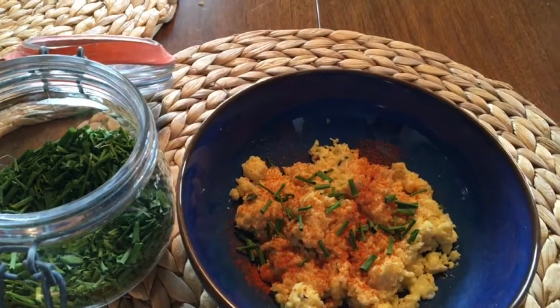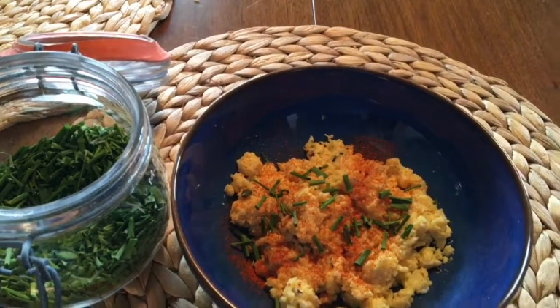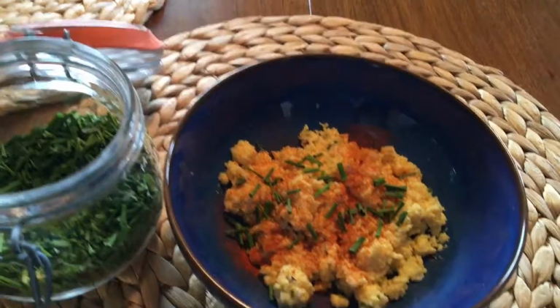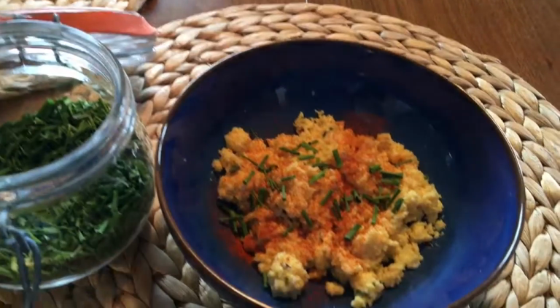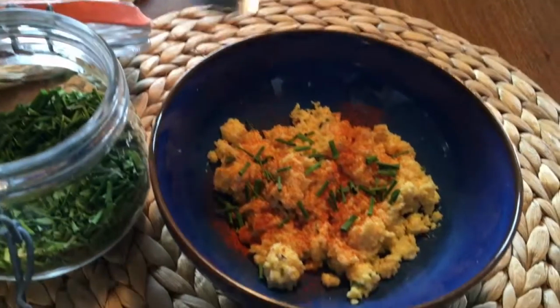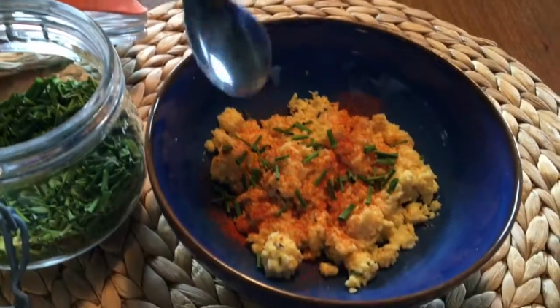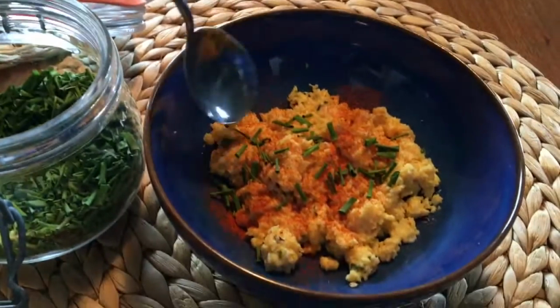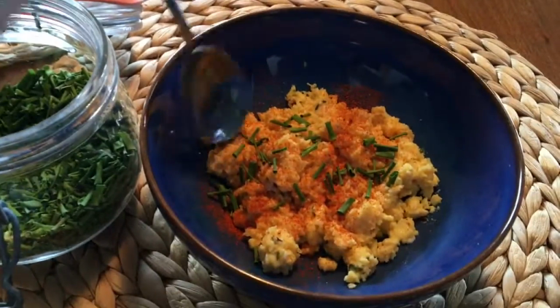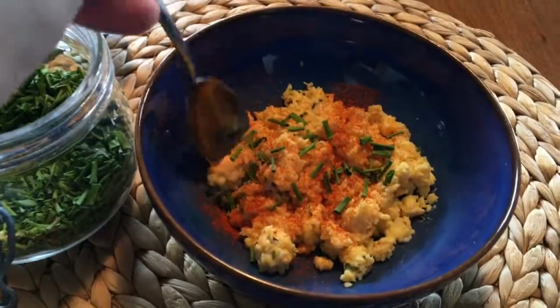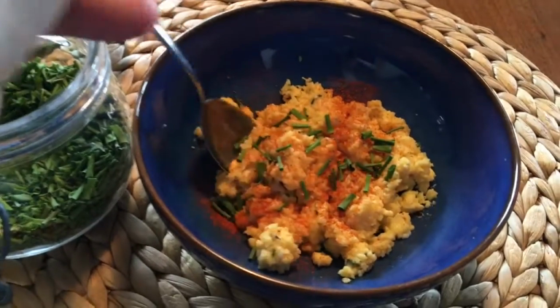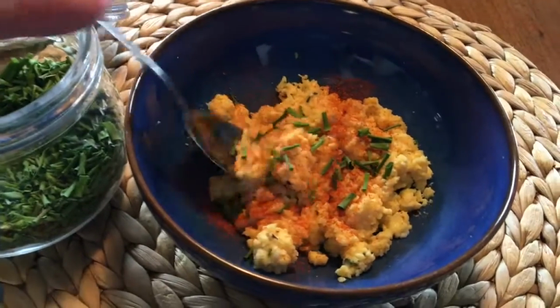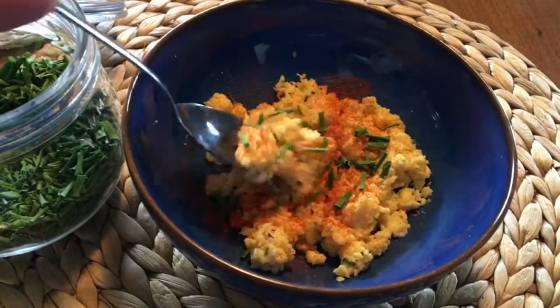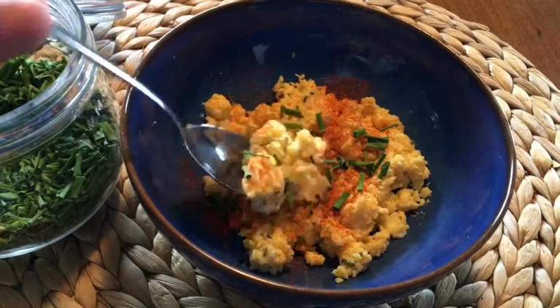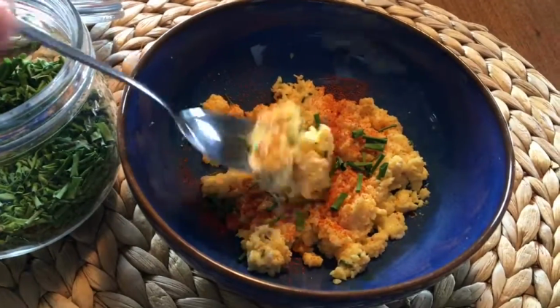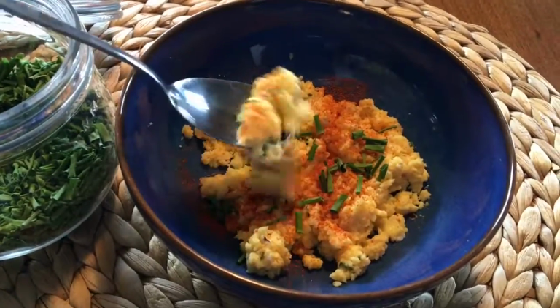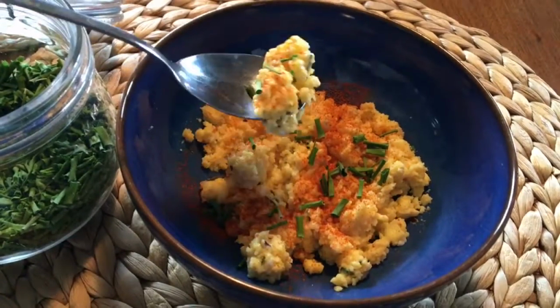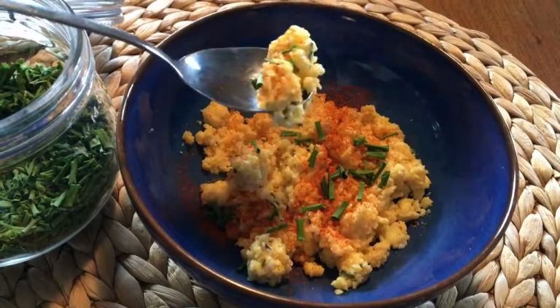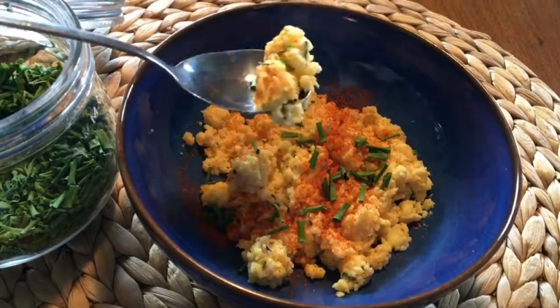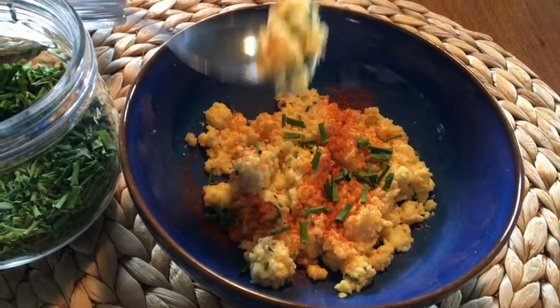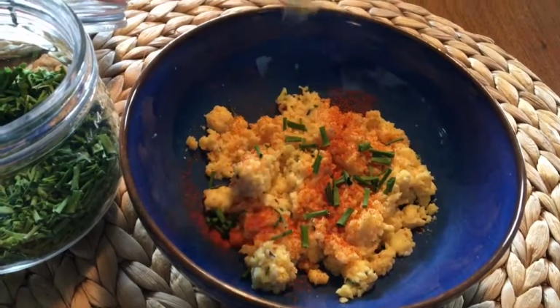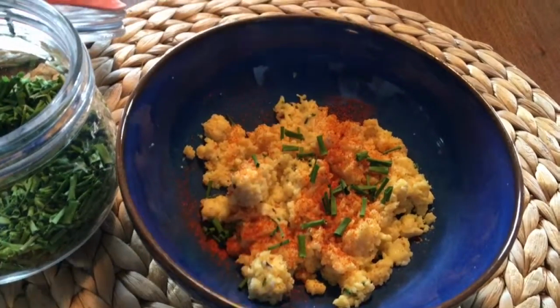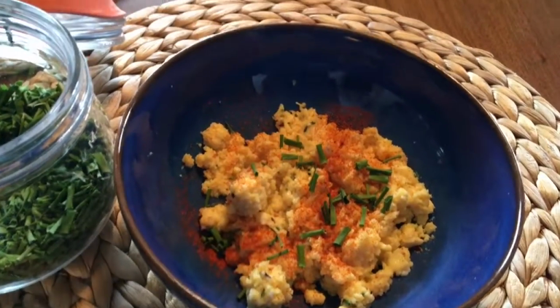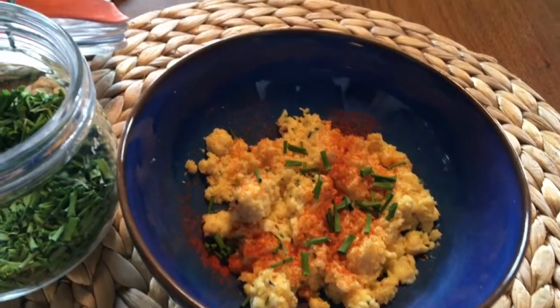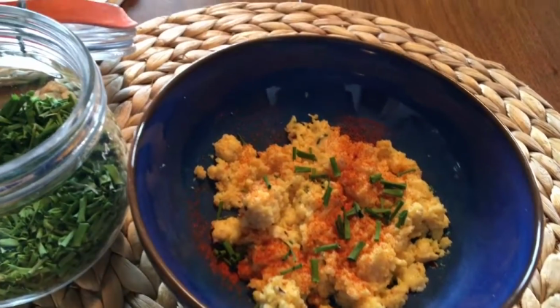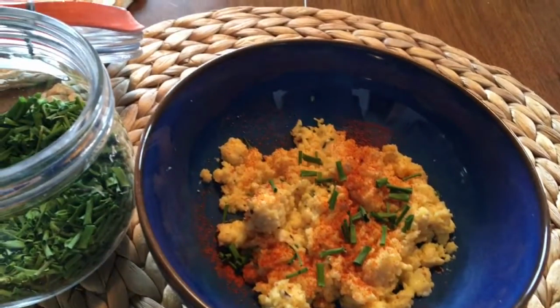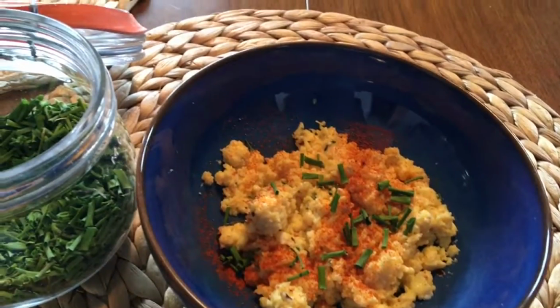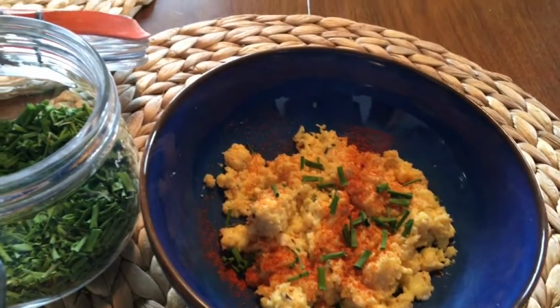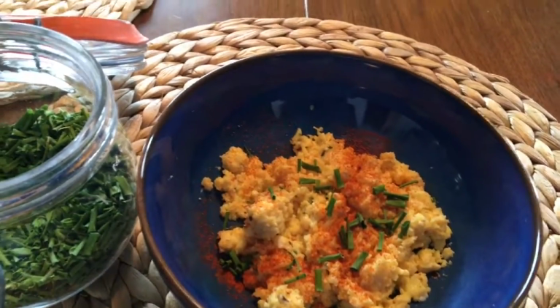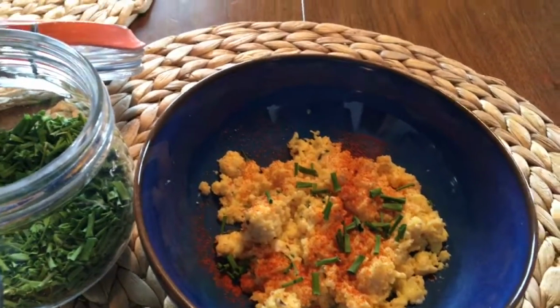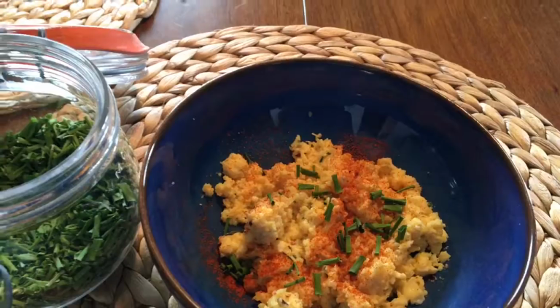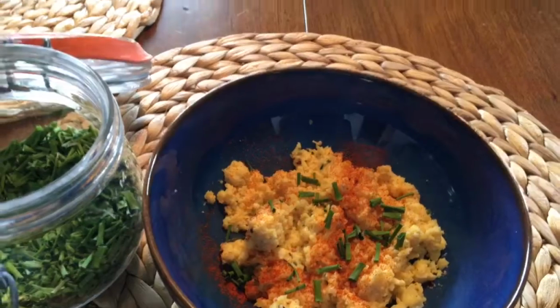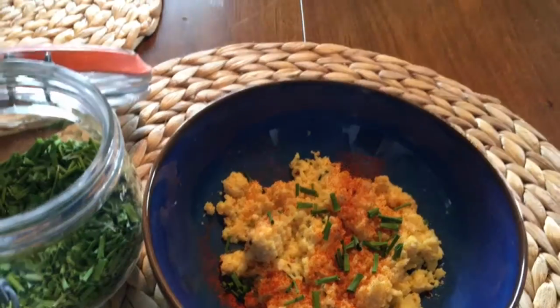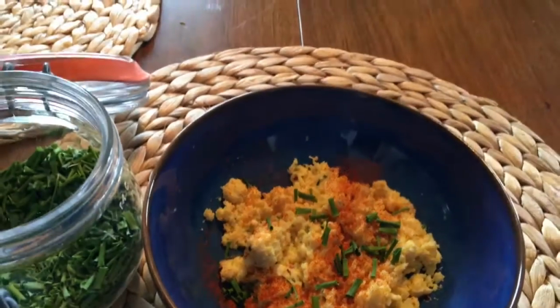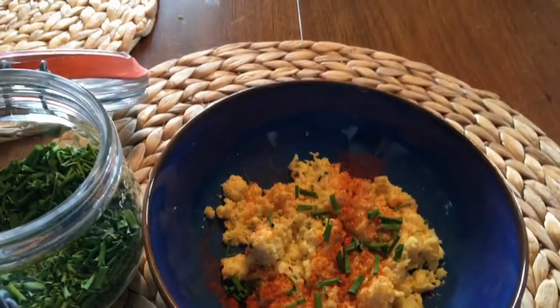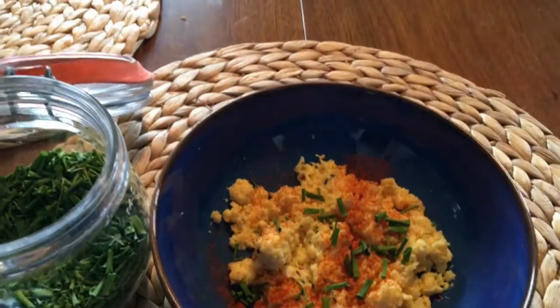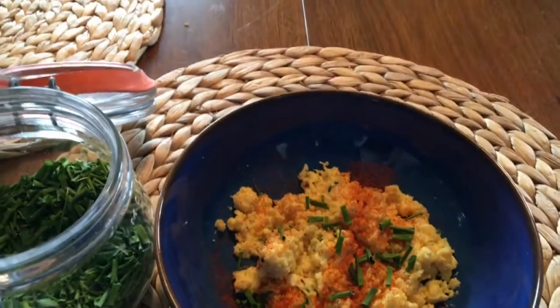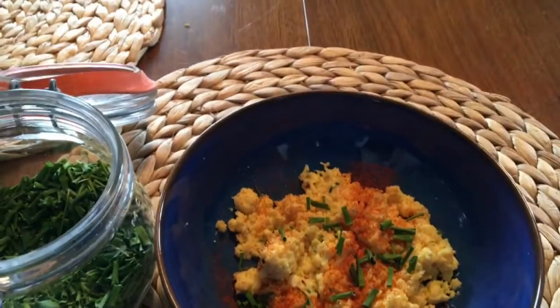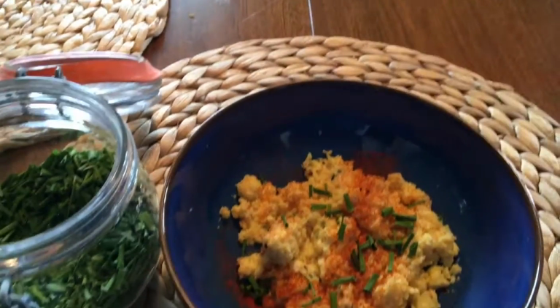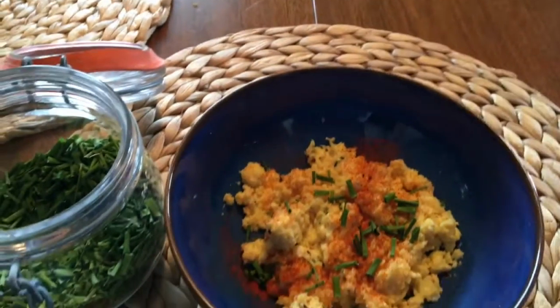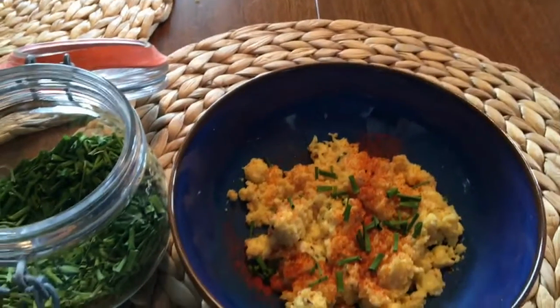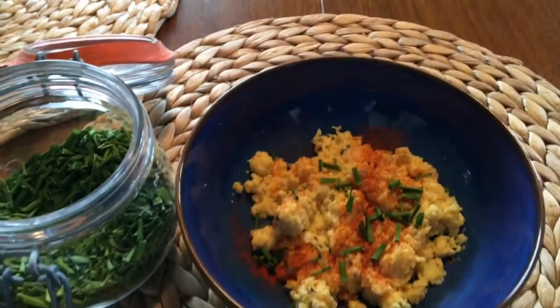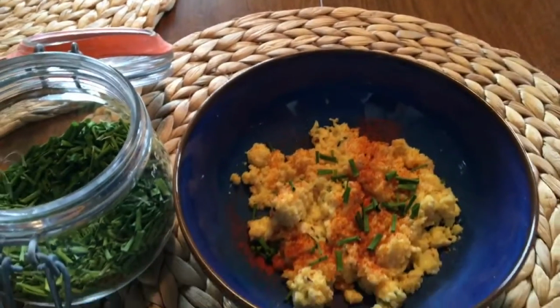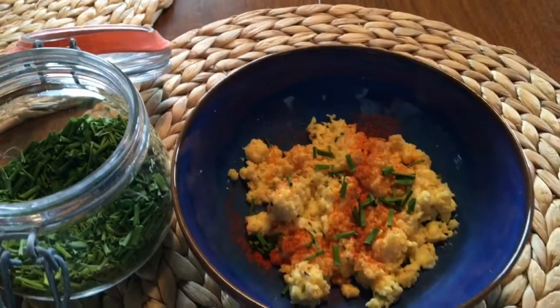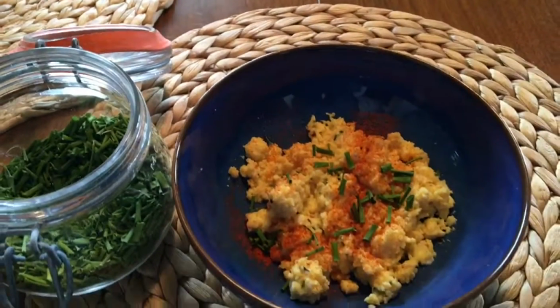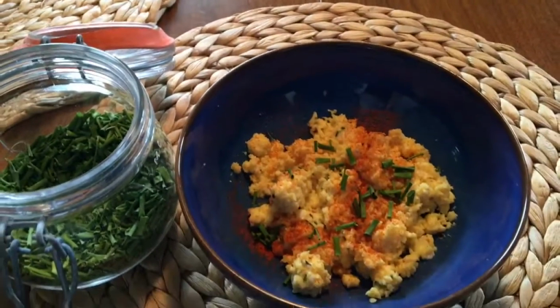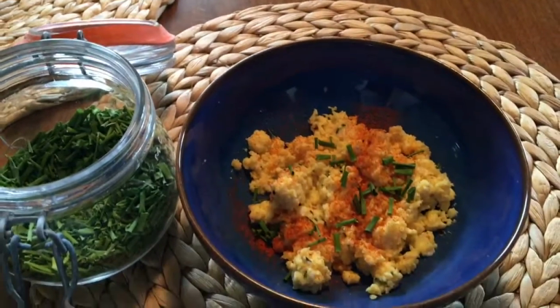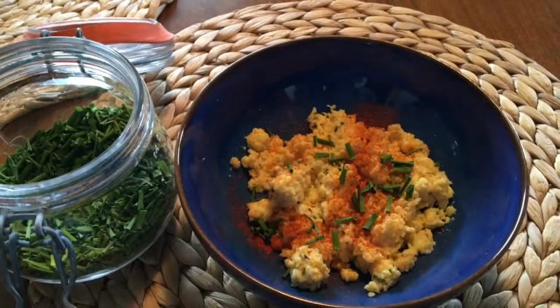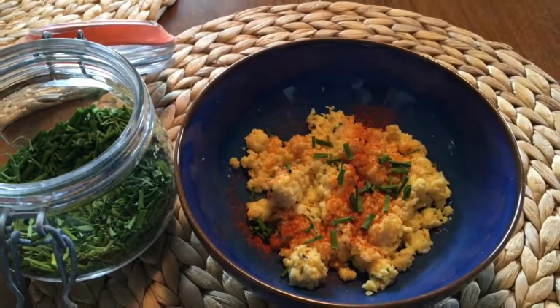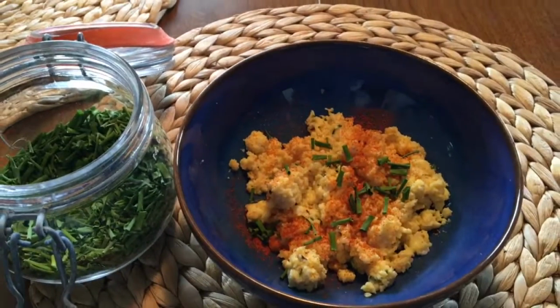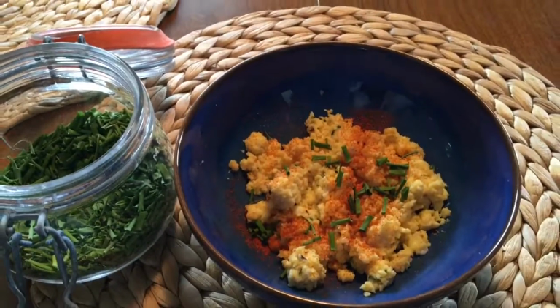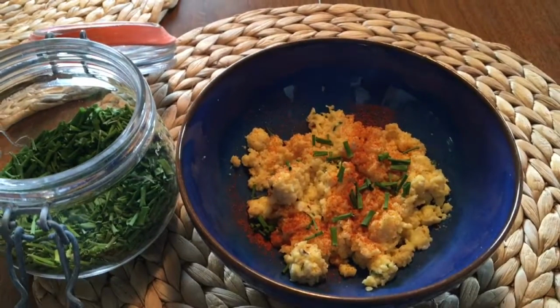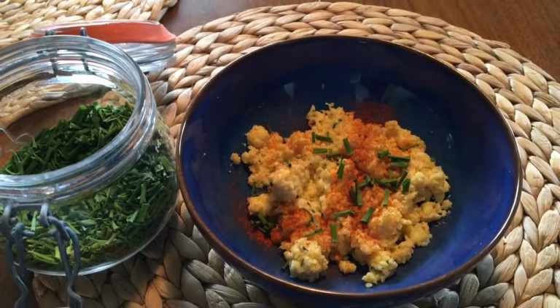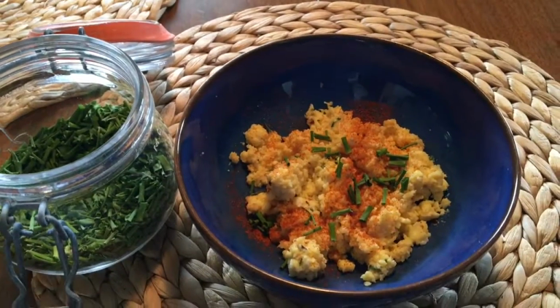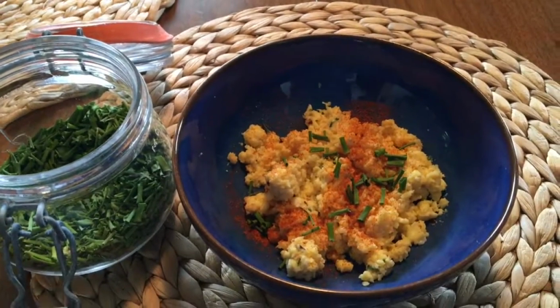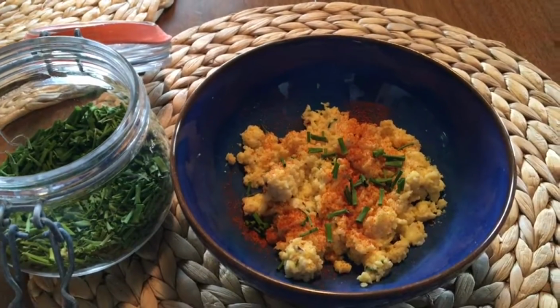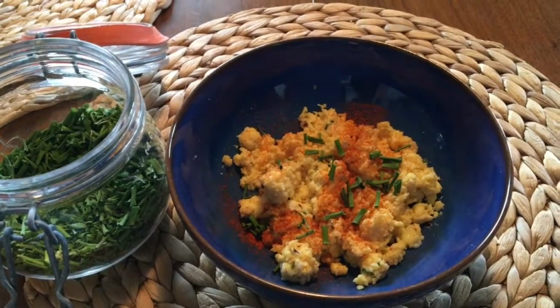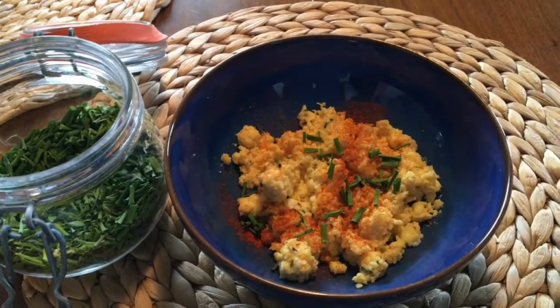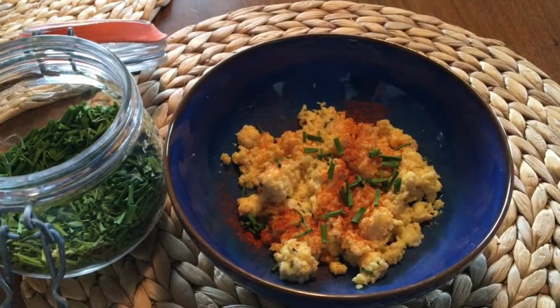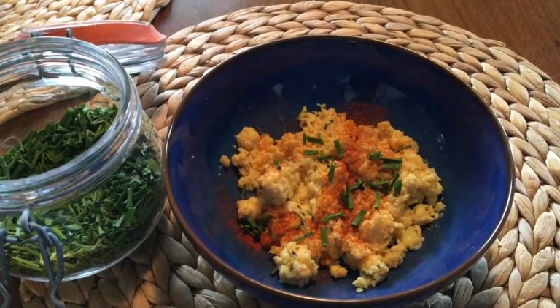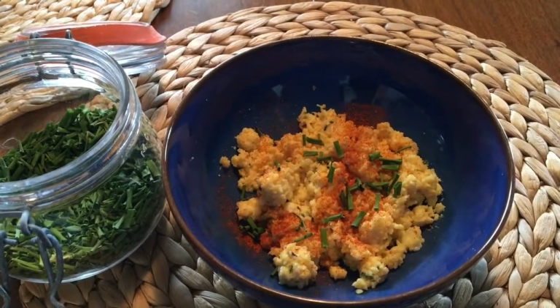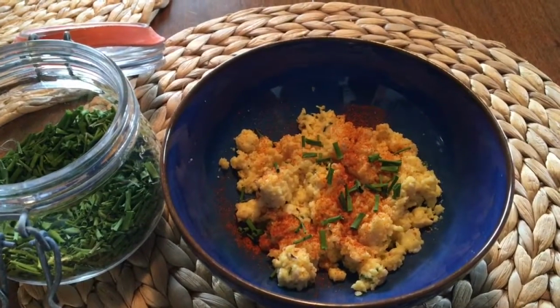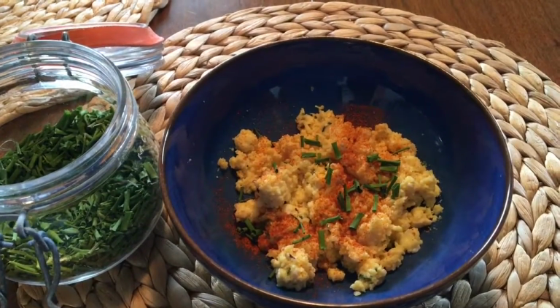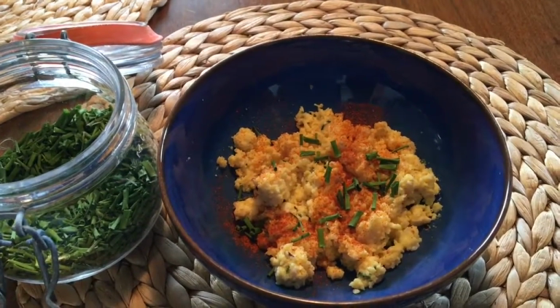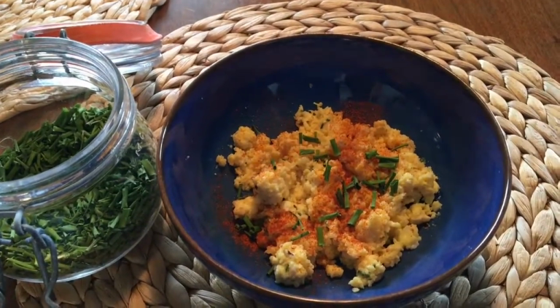Give it a taste. That is delicious. Give it a taste.